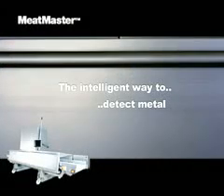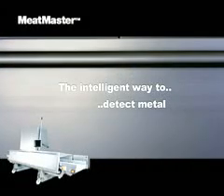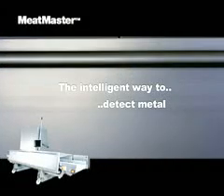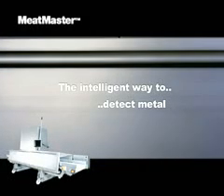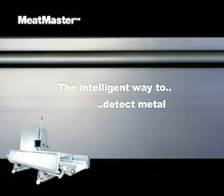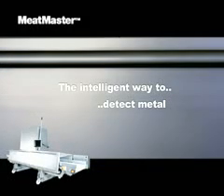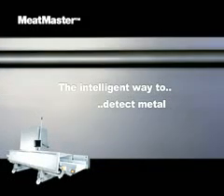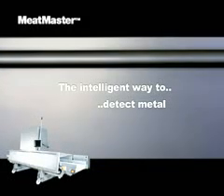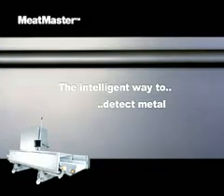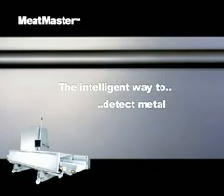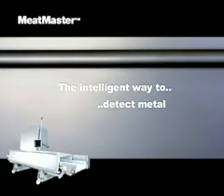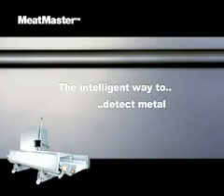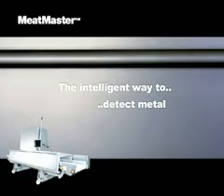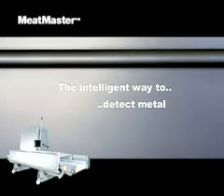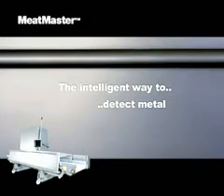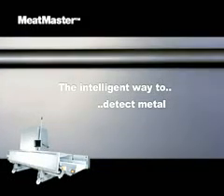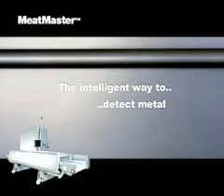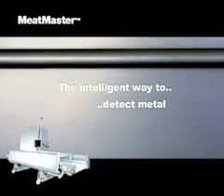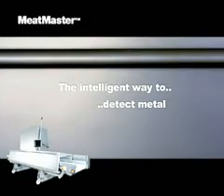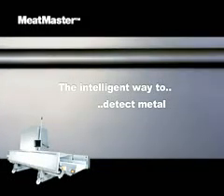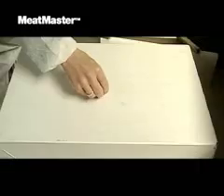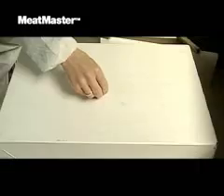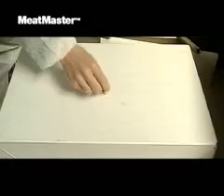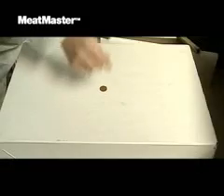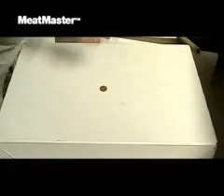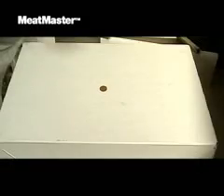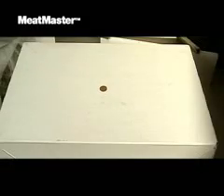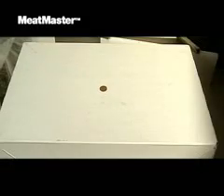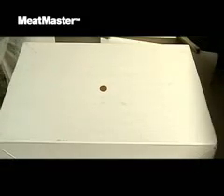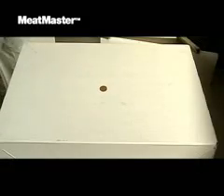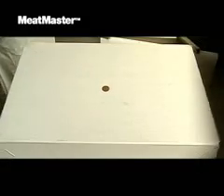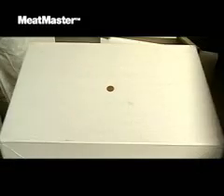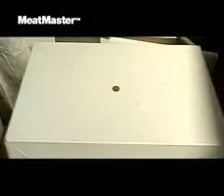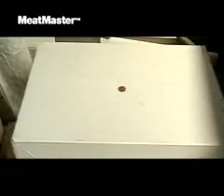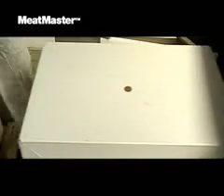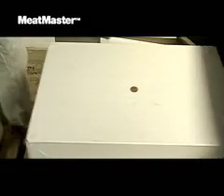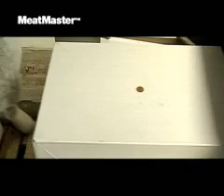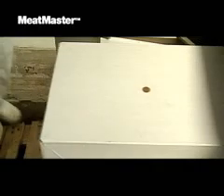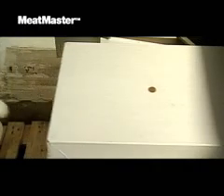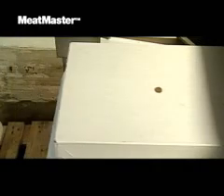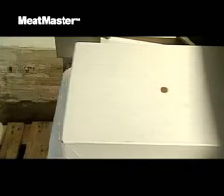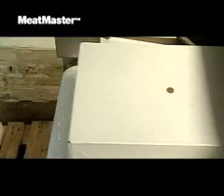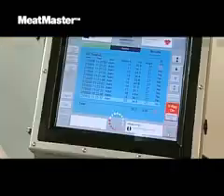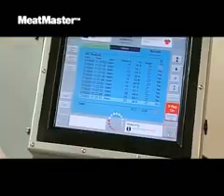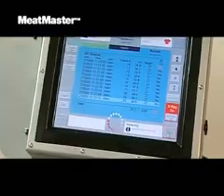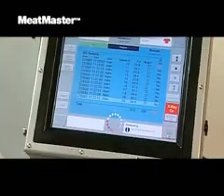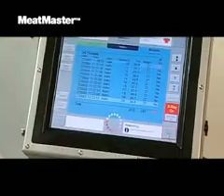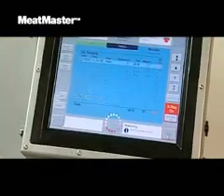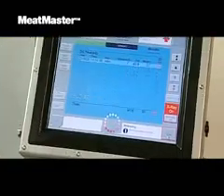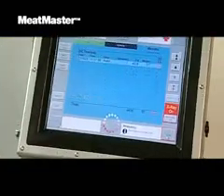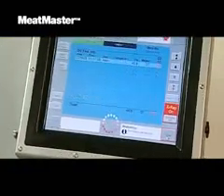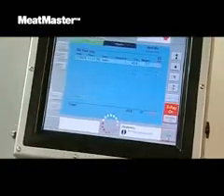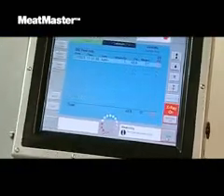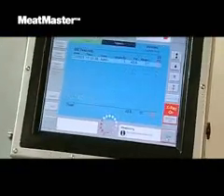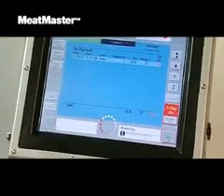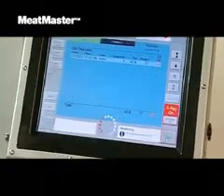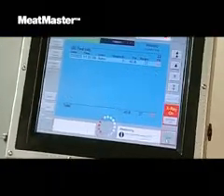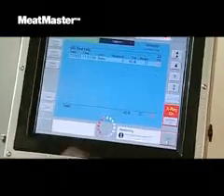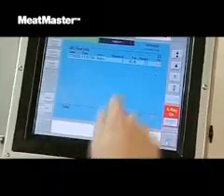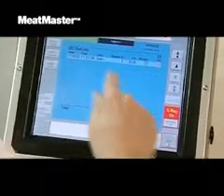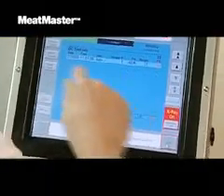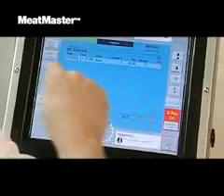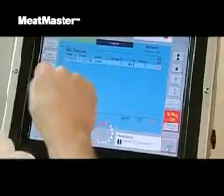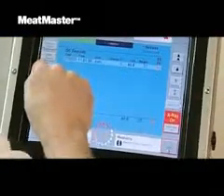MeatMaster is capable of detecting the presence of metal in the meat. This may save both time and money for stops and repairs.